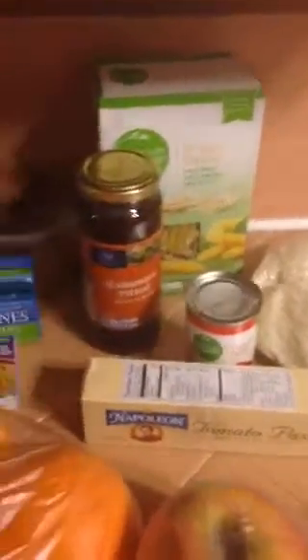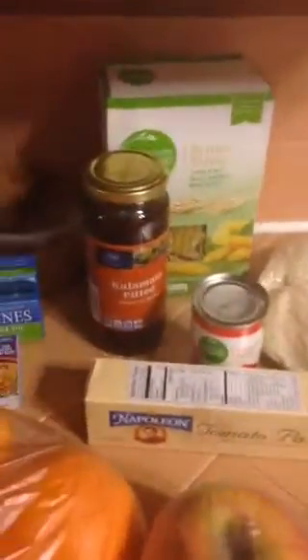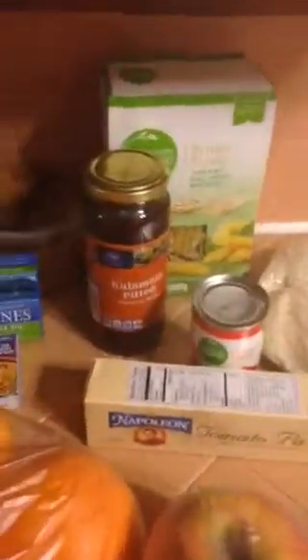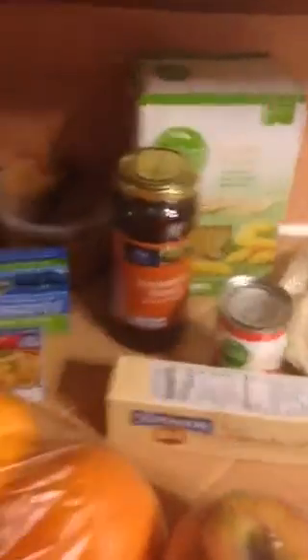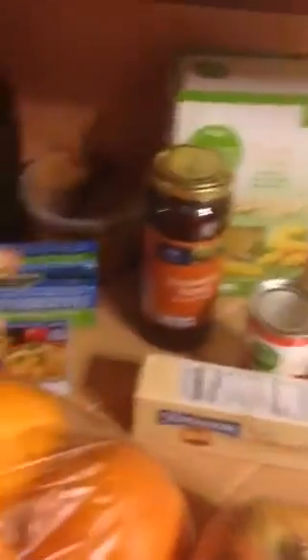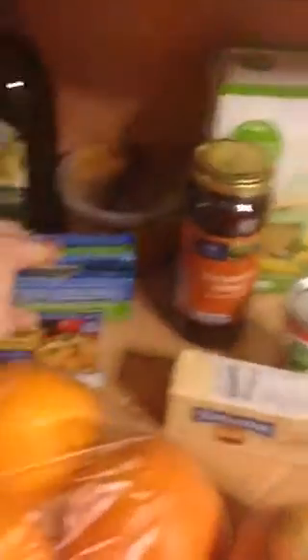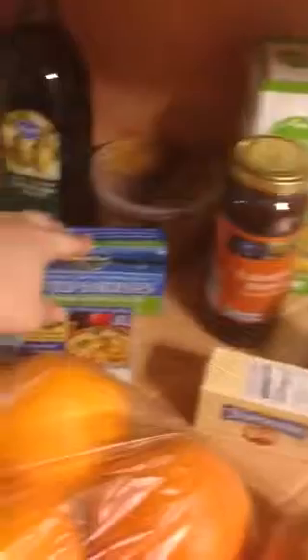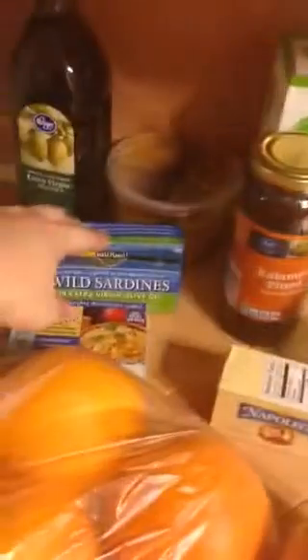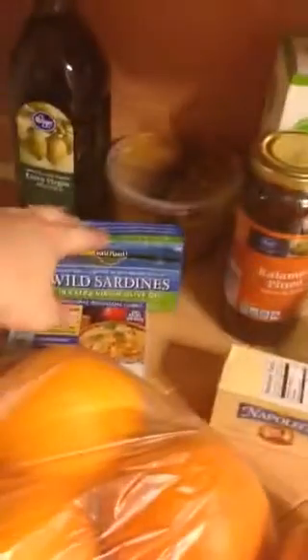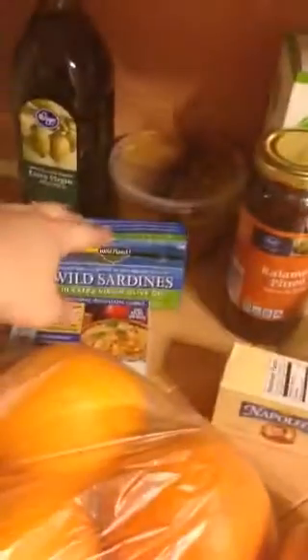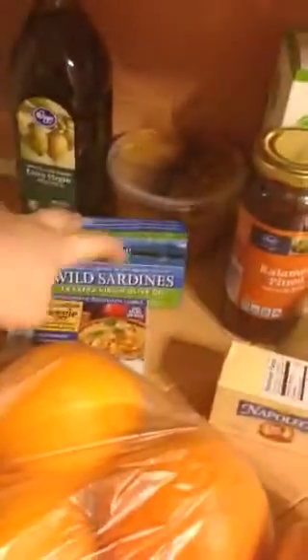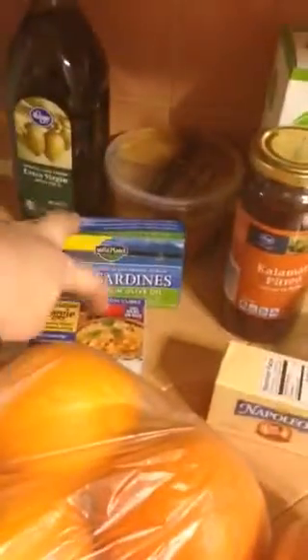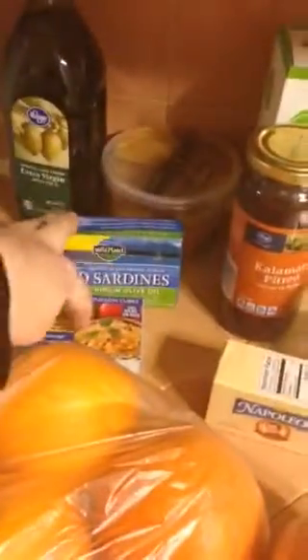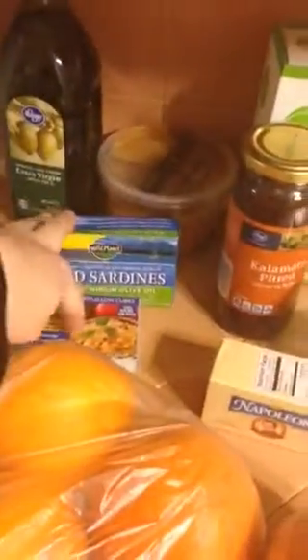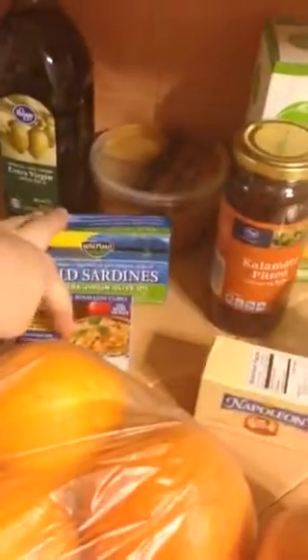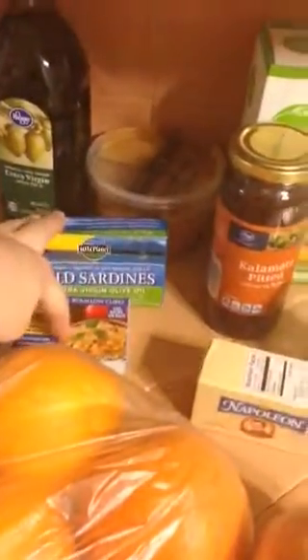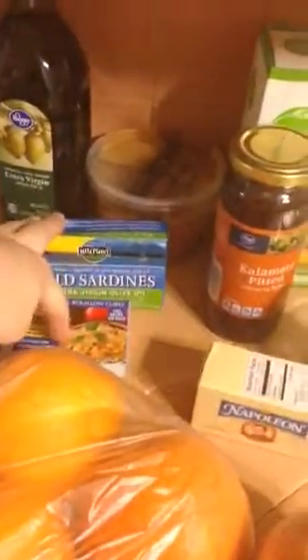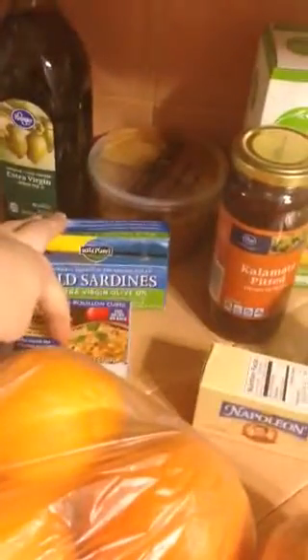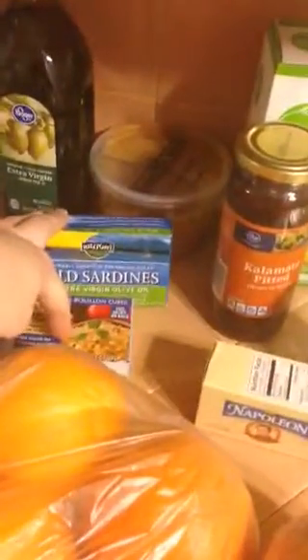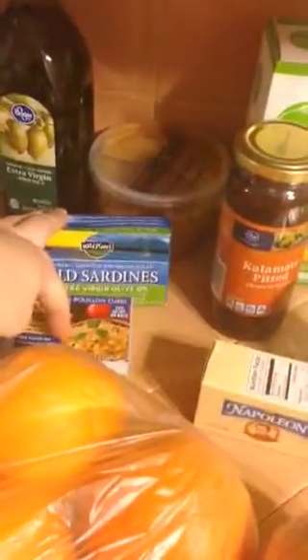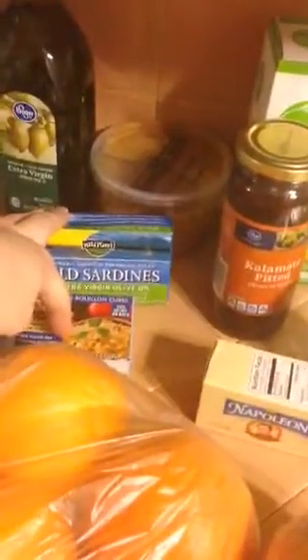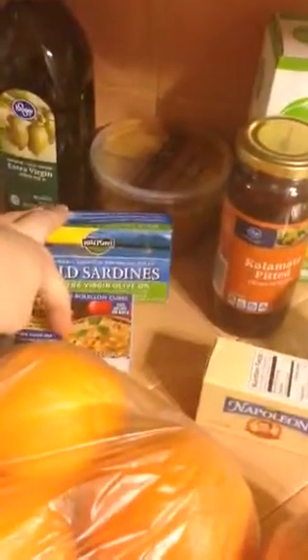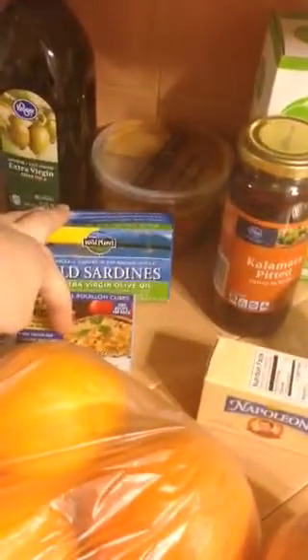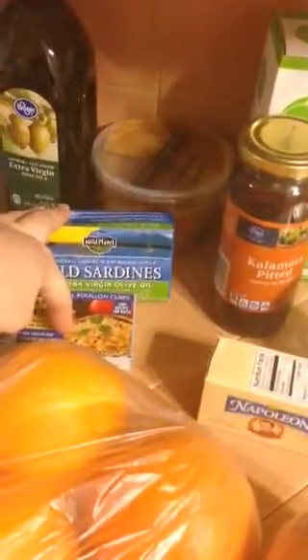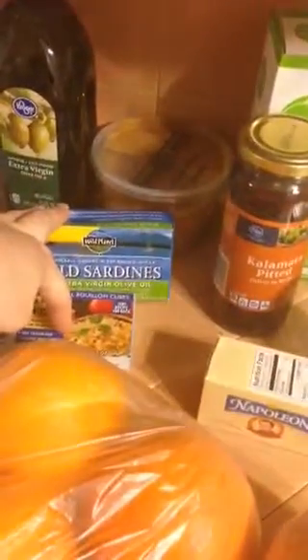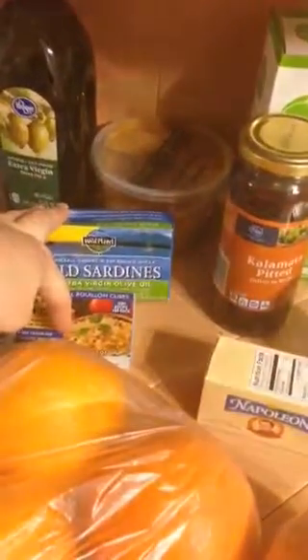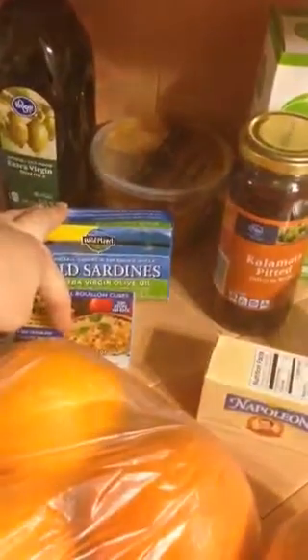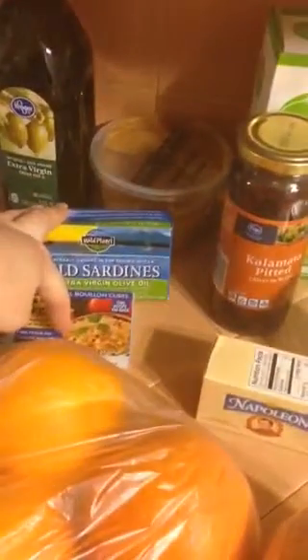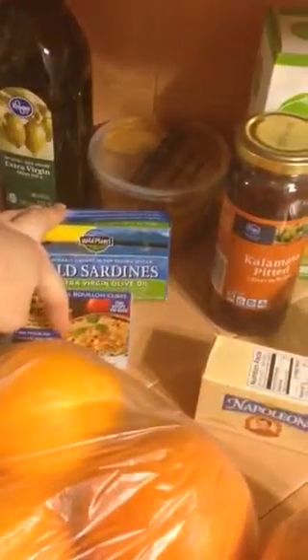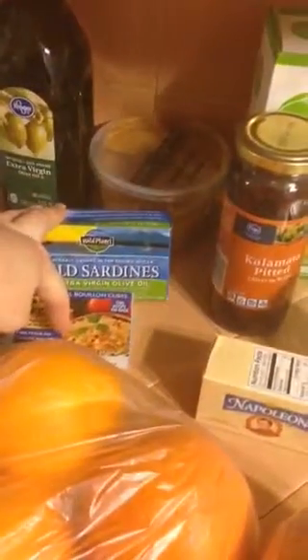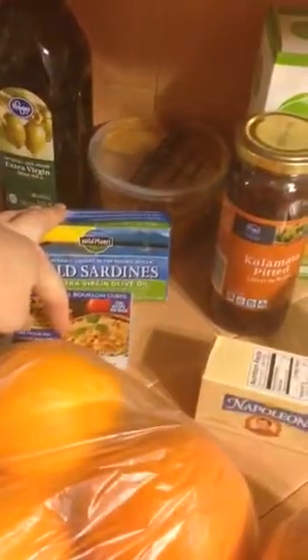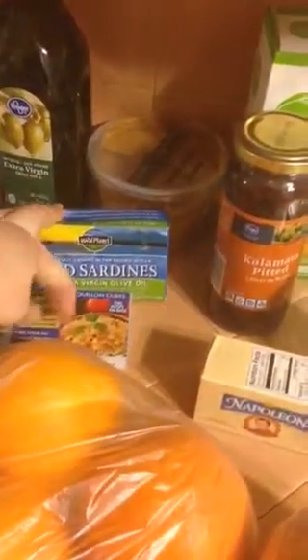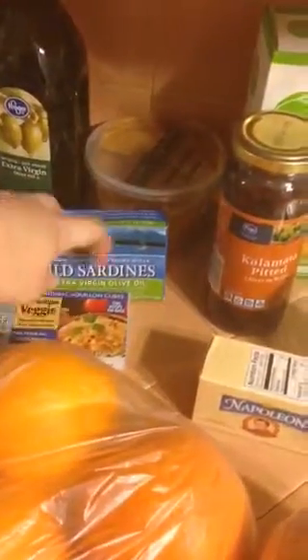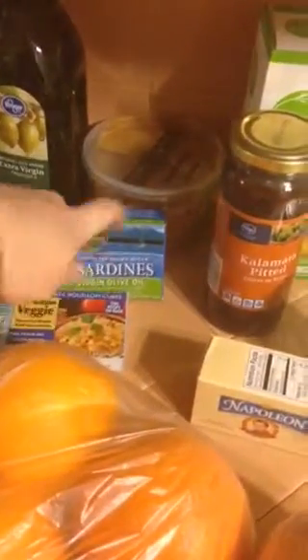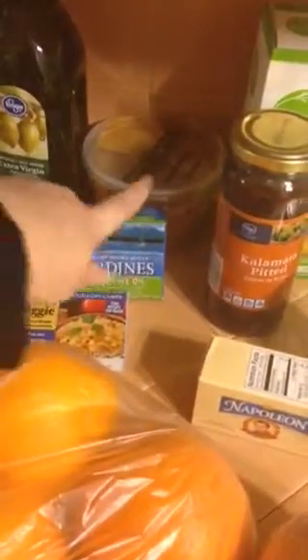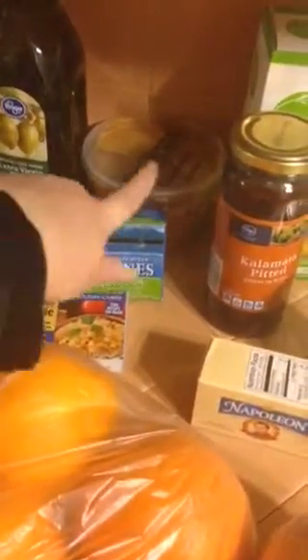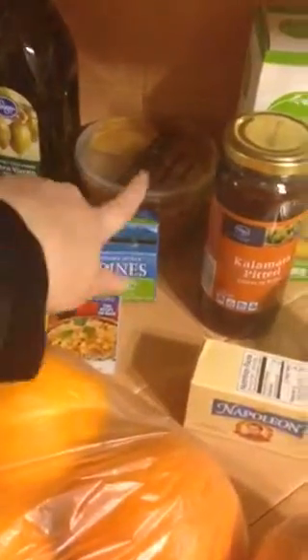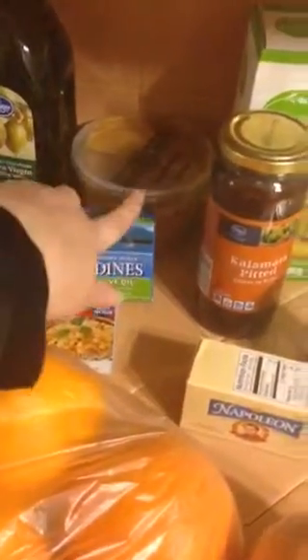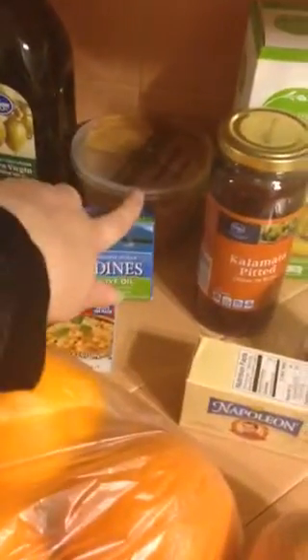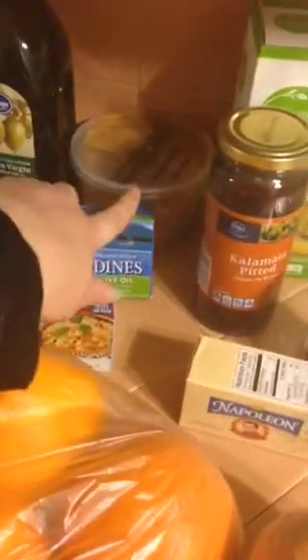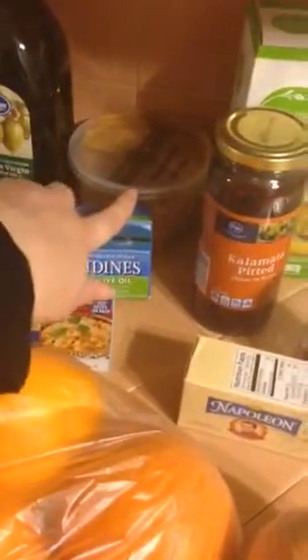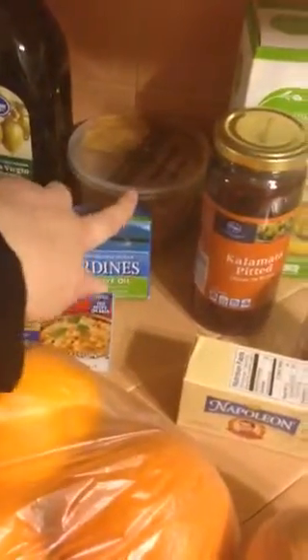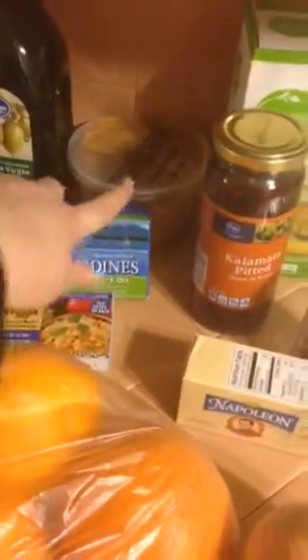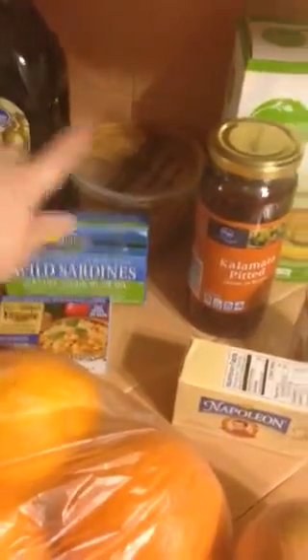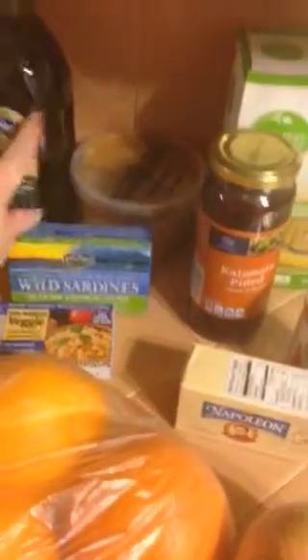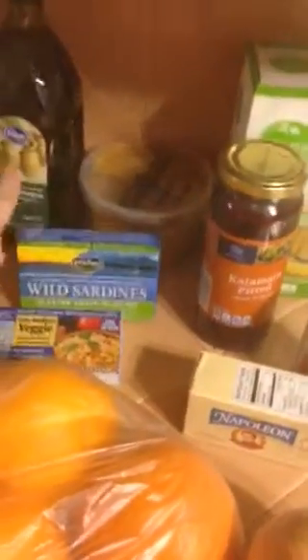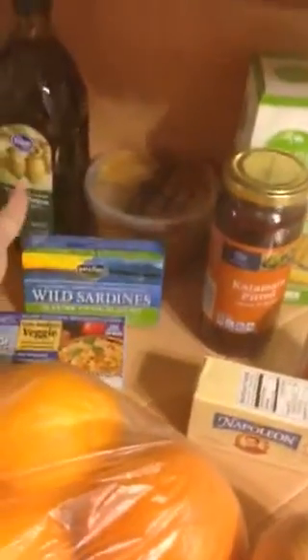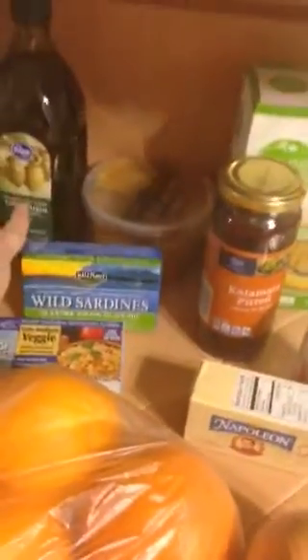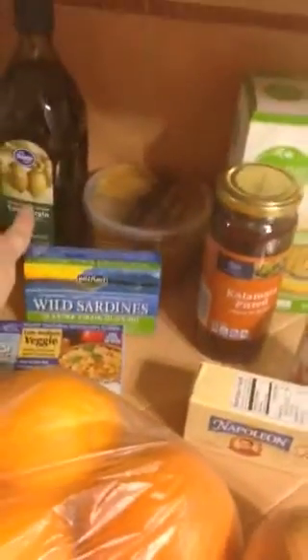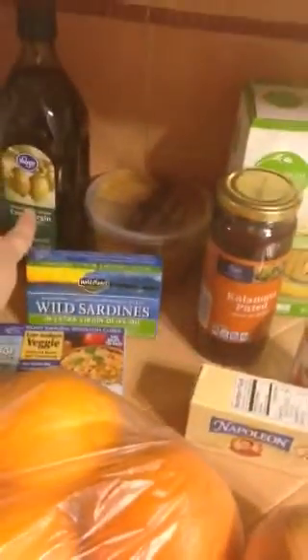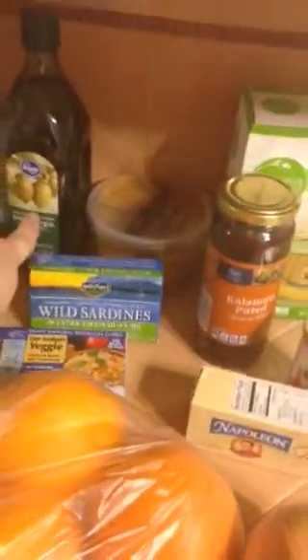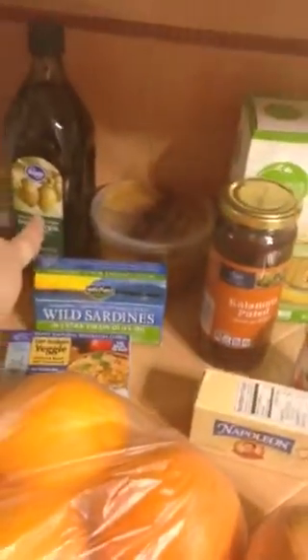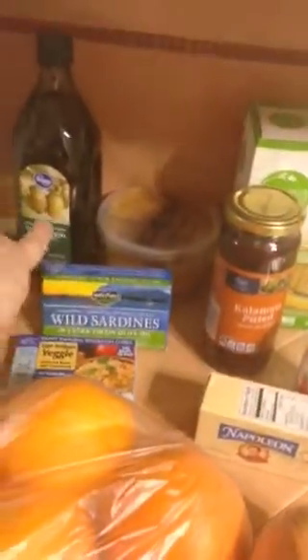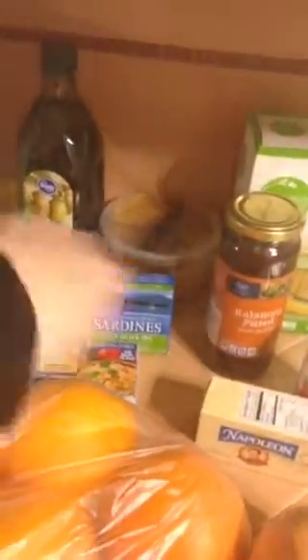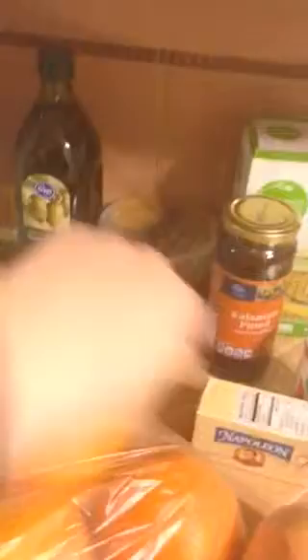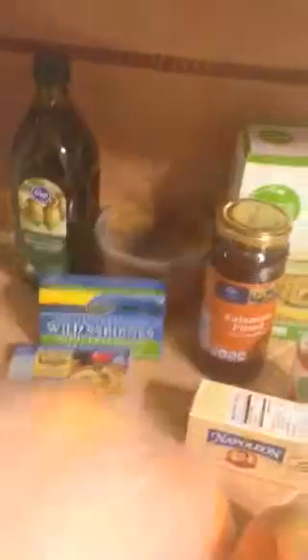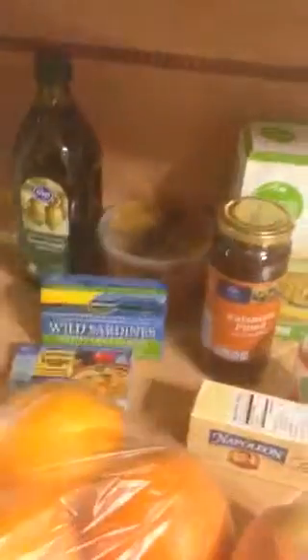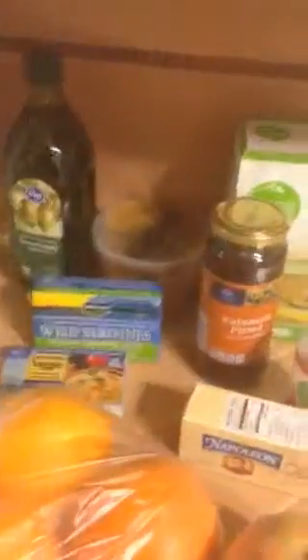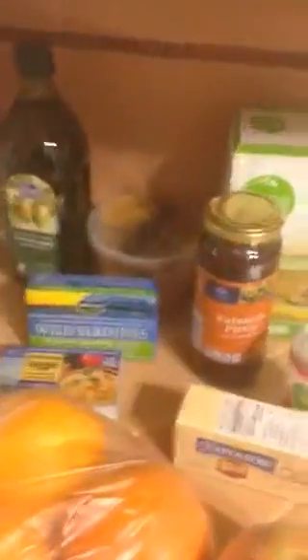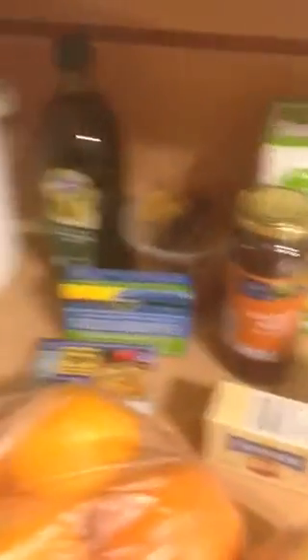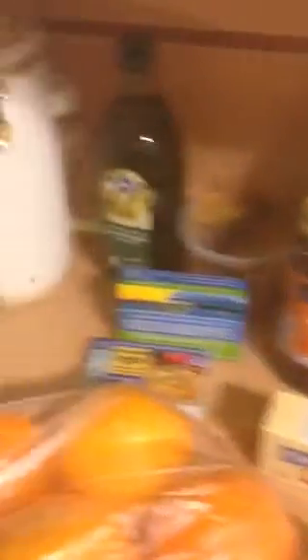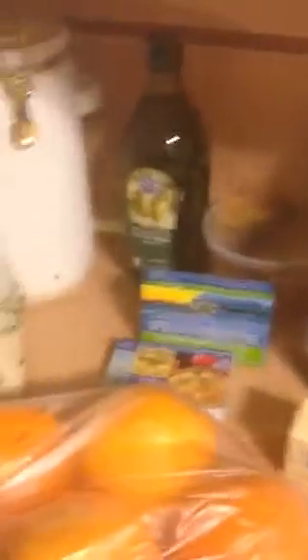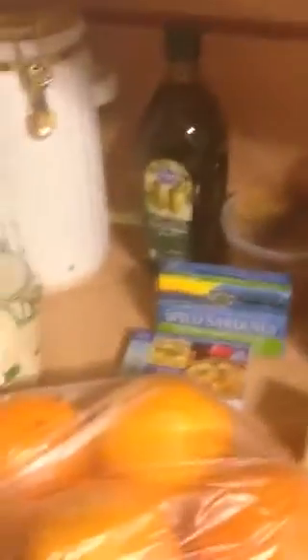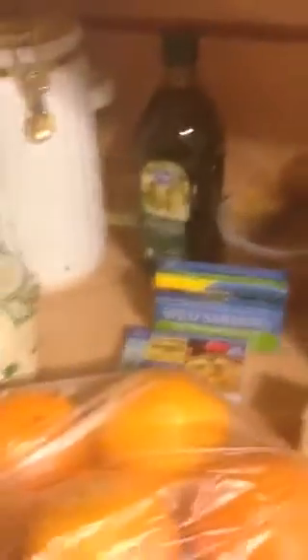I got some sardines, some bouillon cubes, some almond butter, and some extra virgin olive oil.